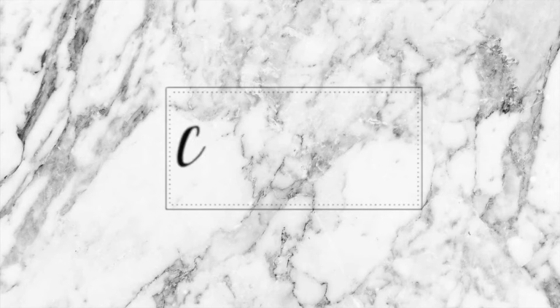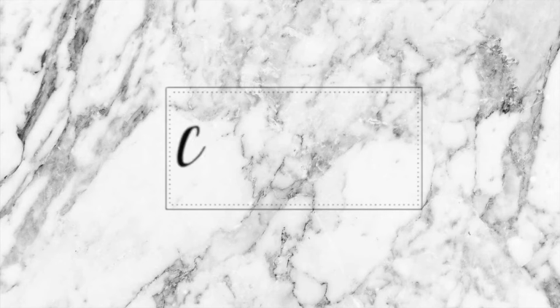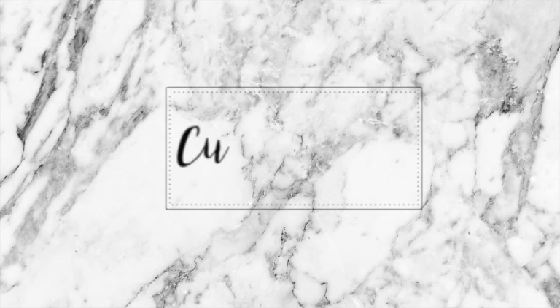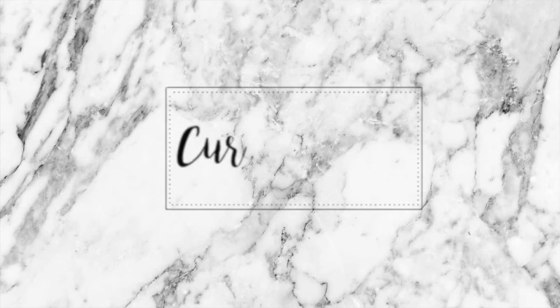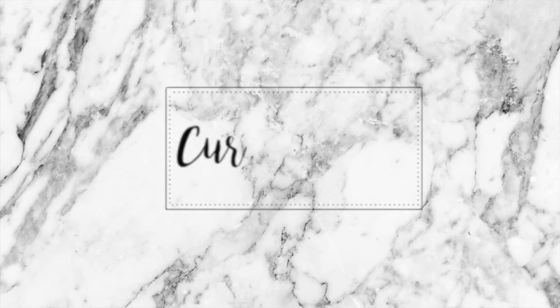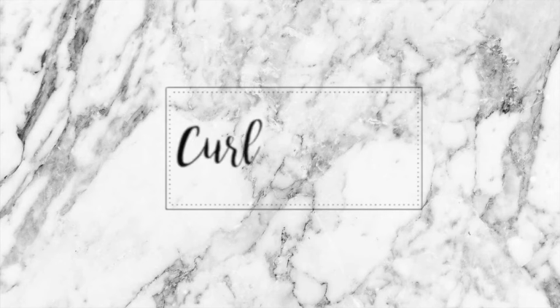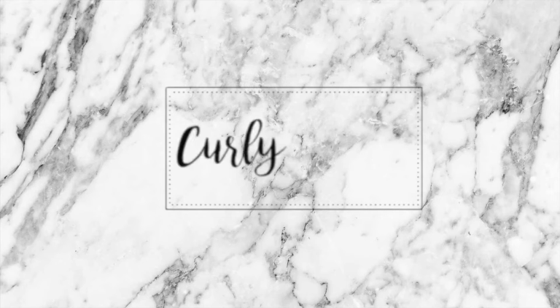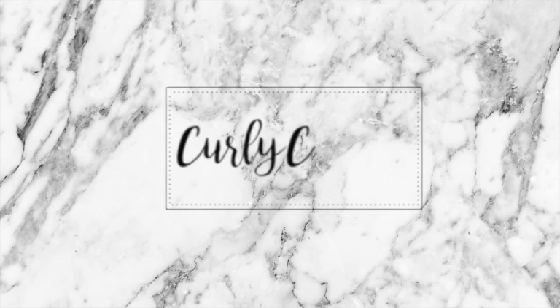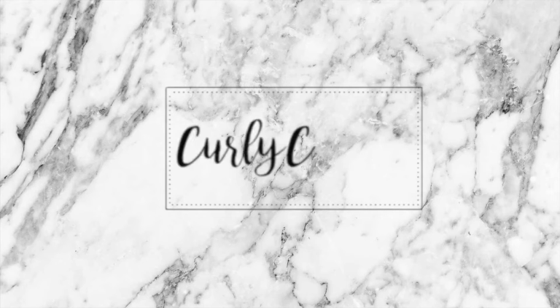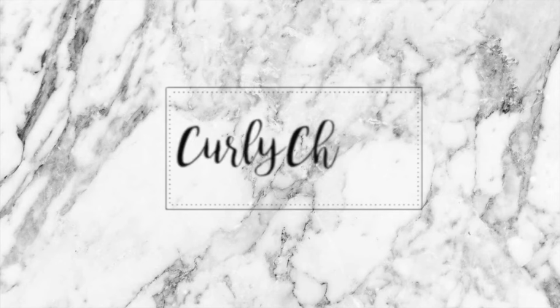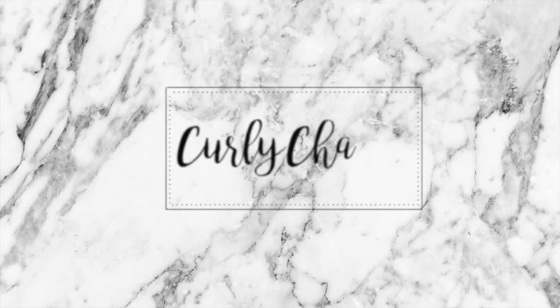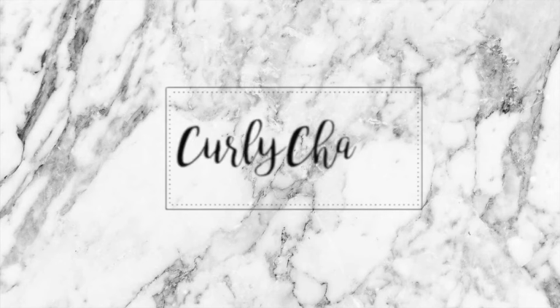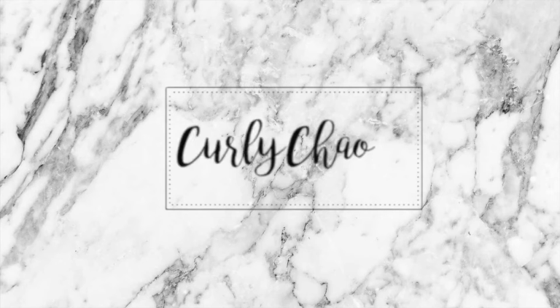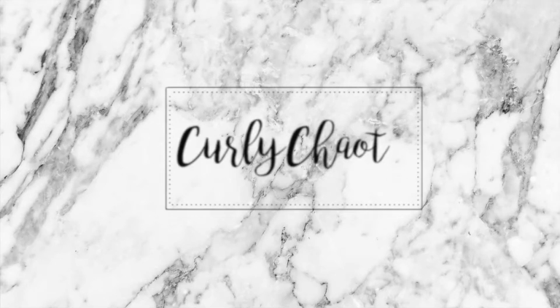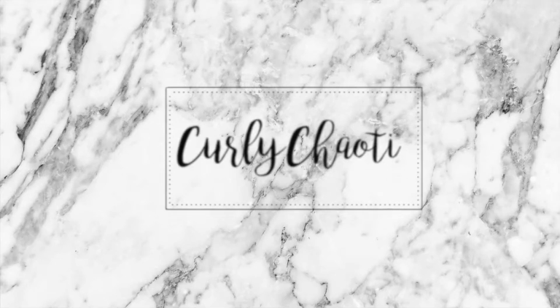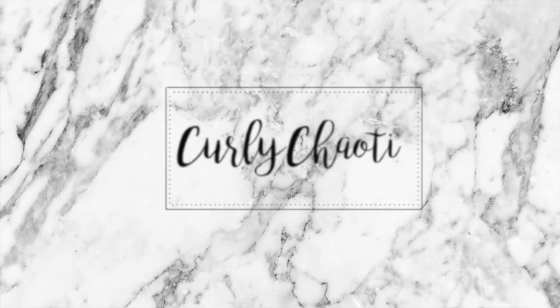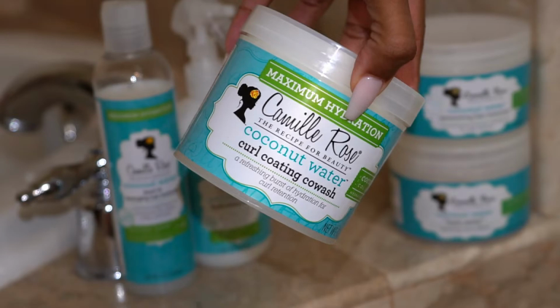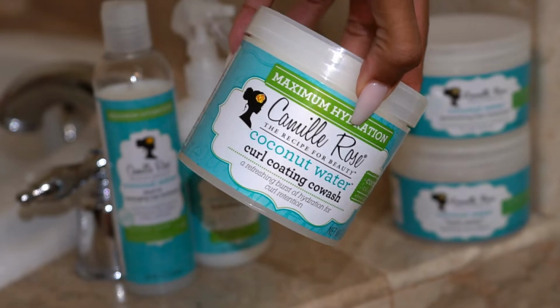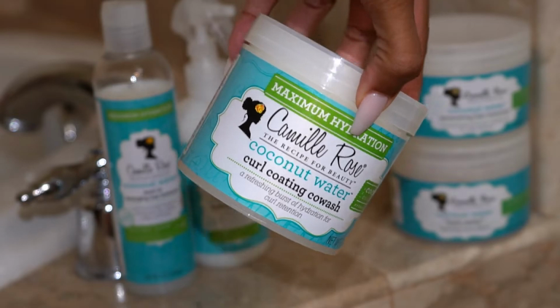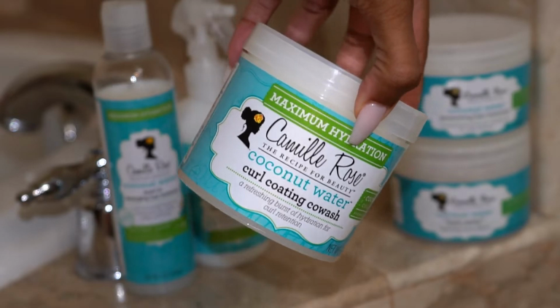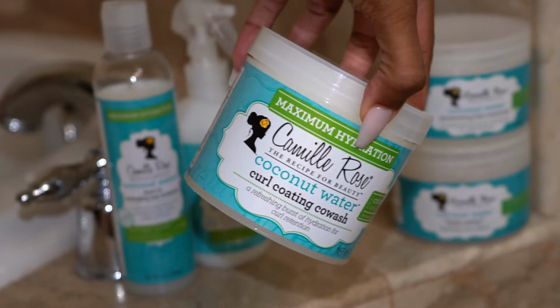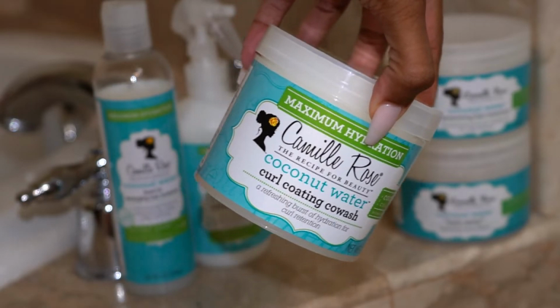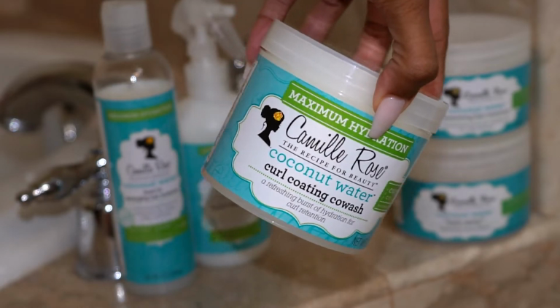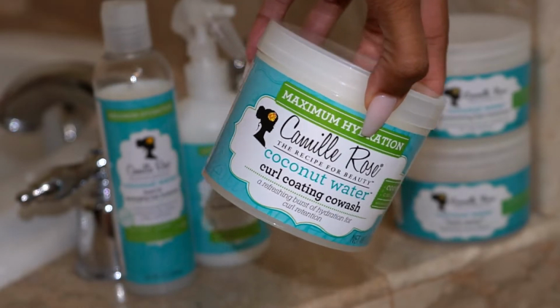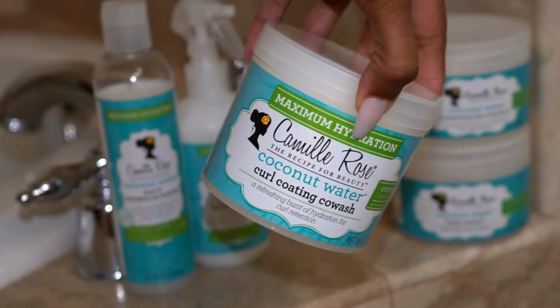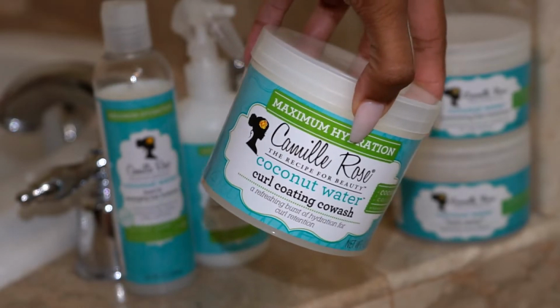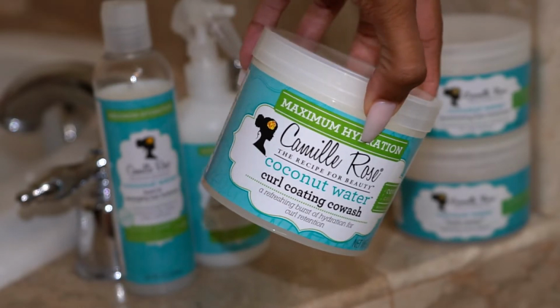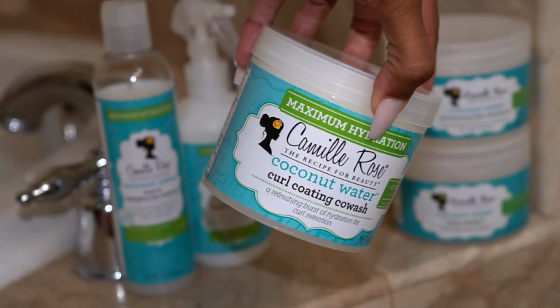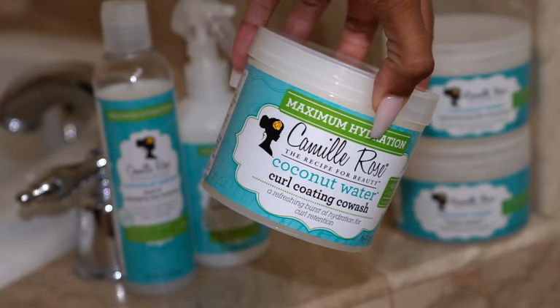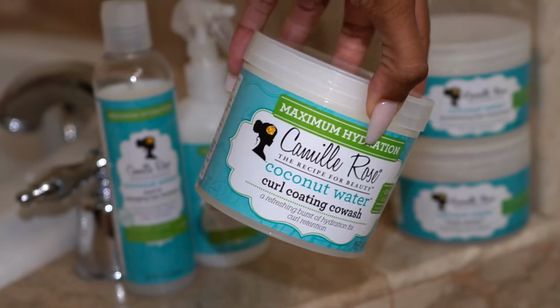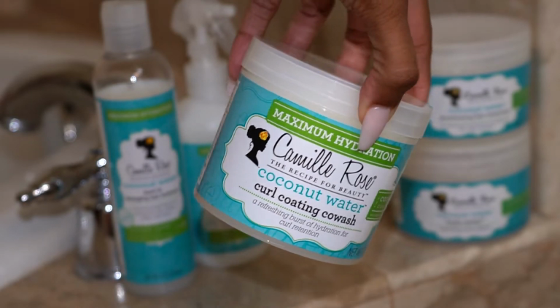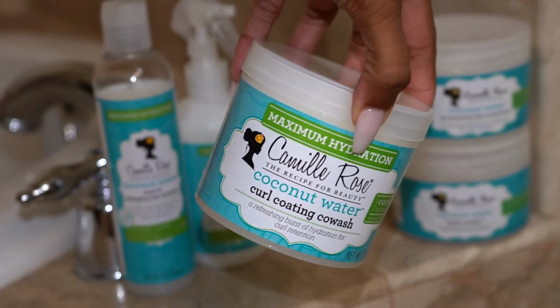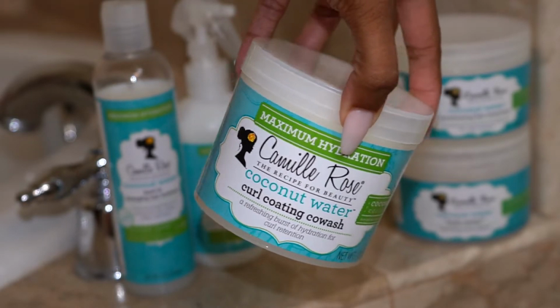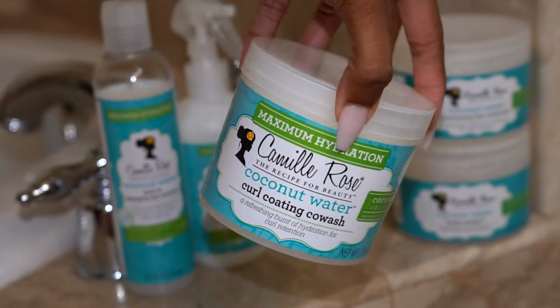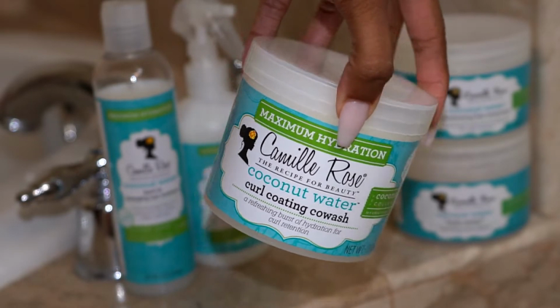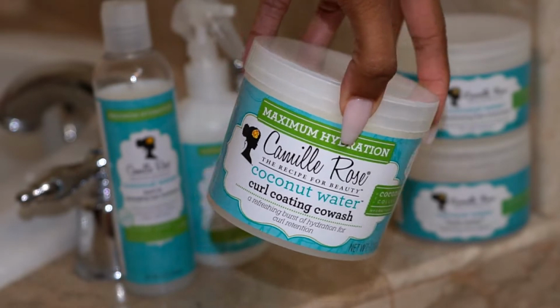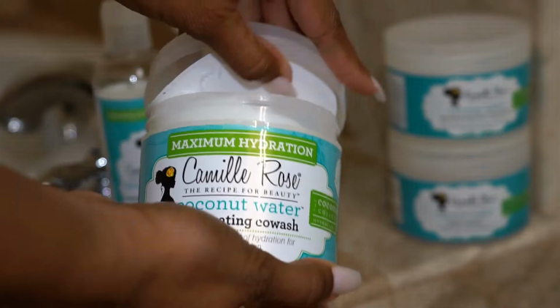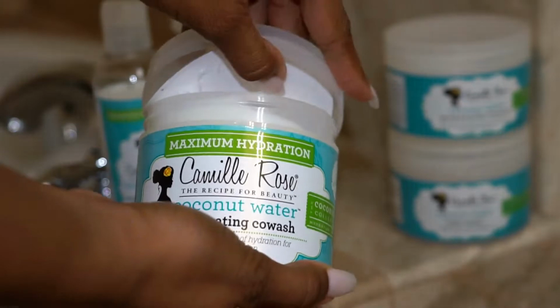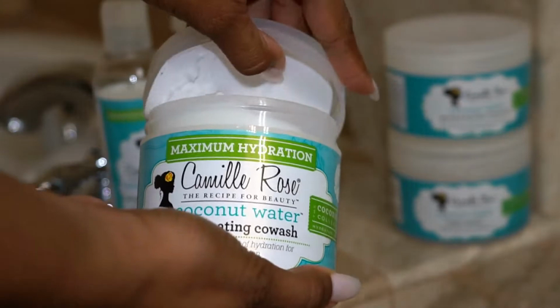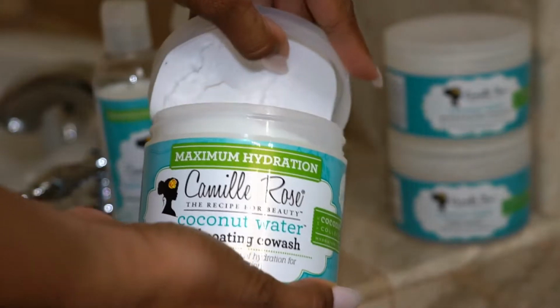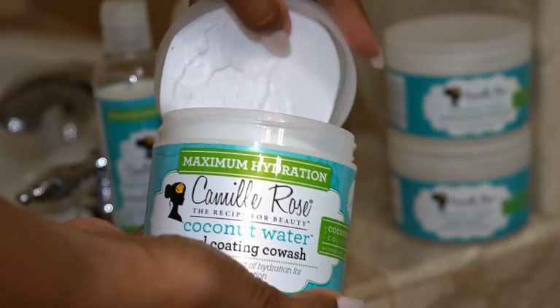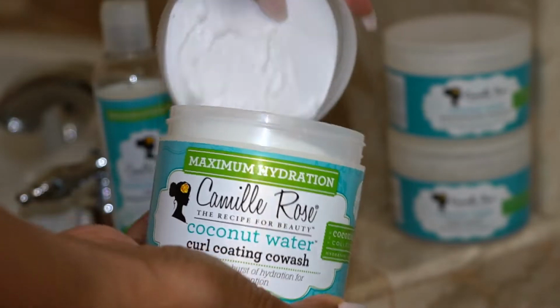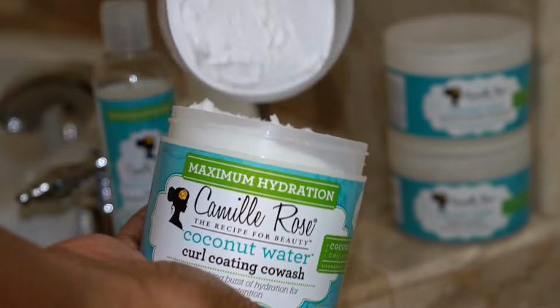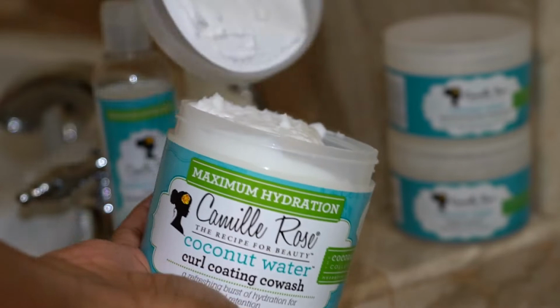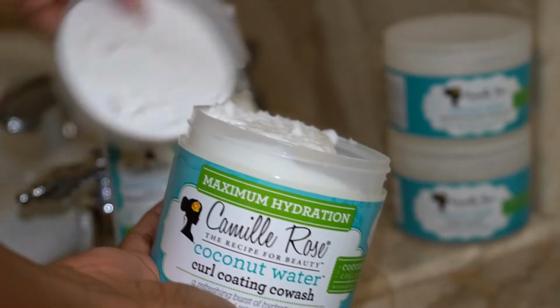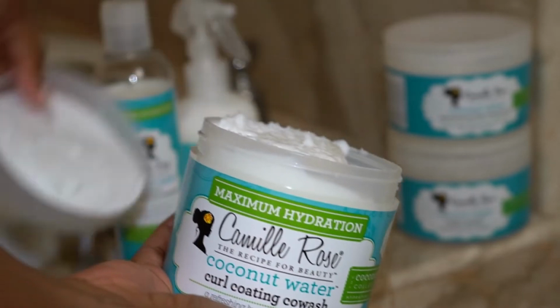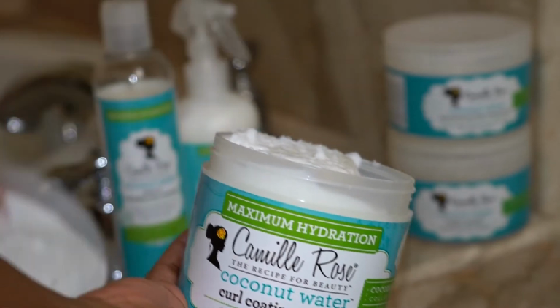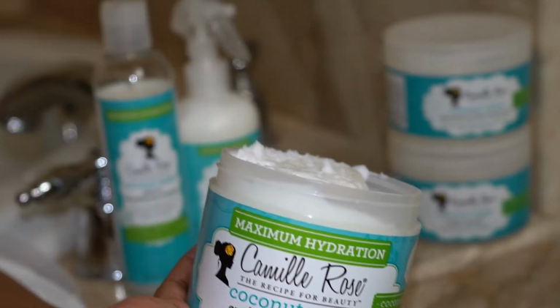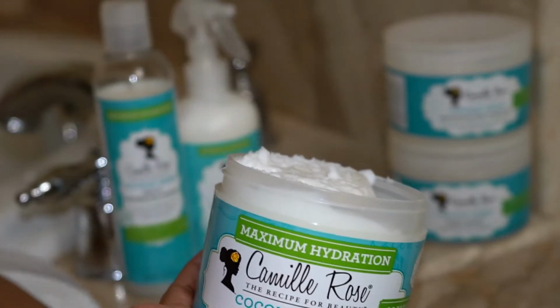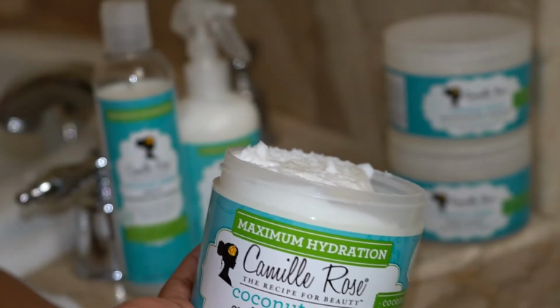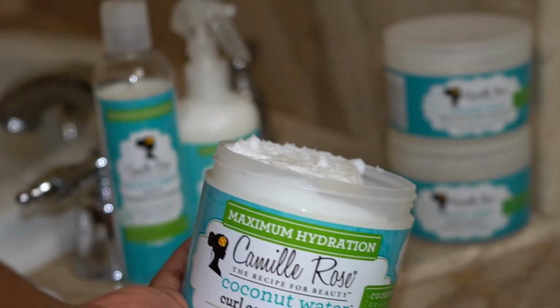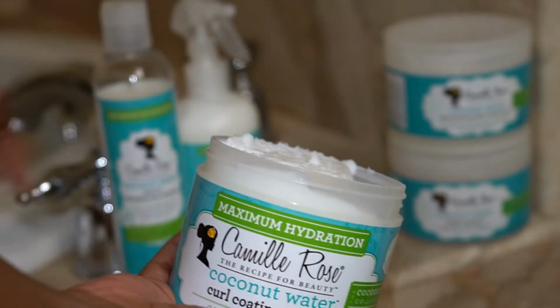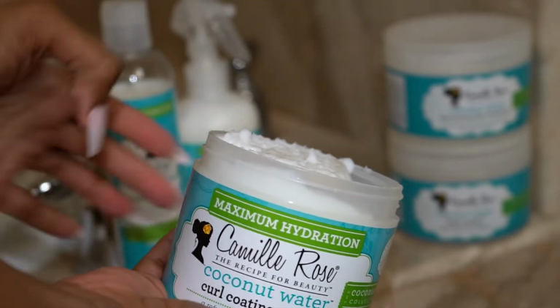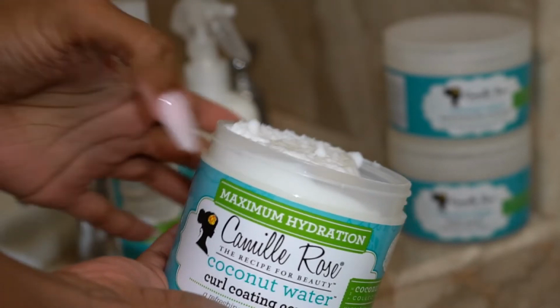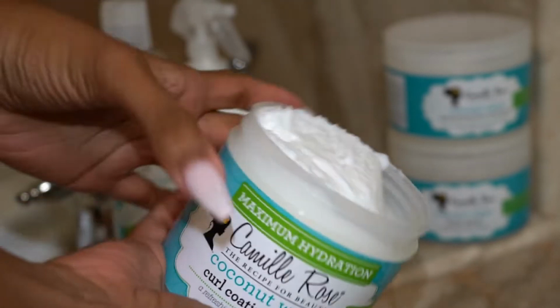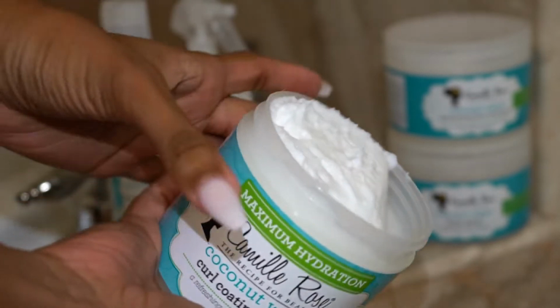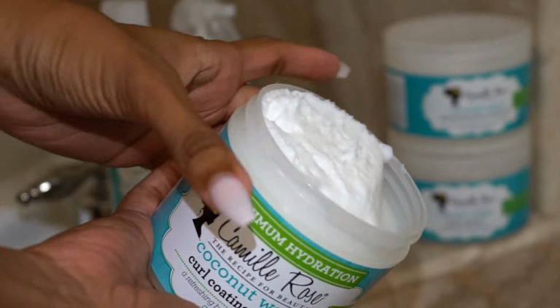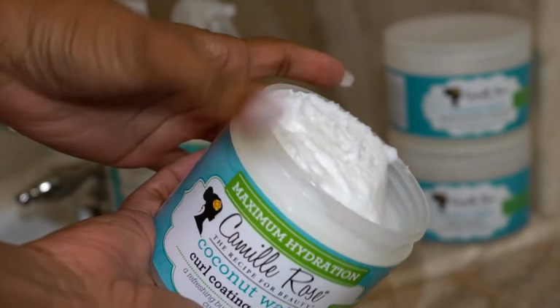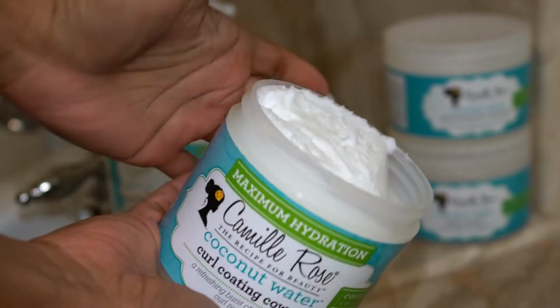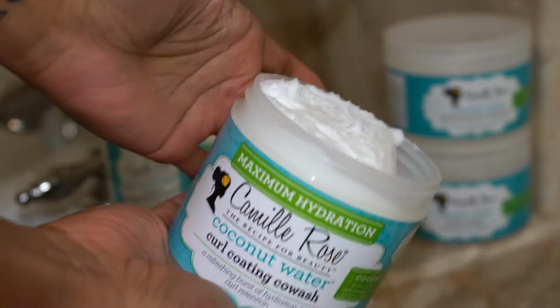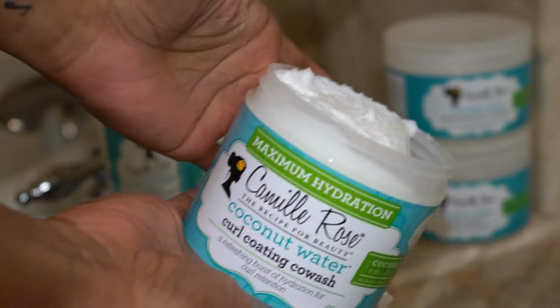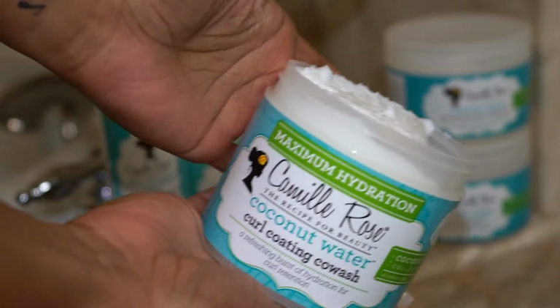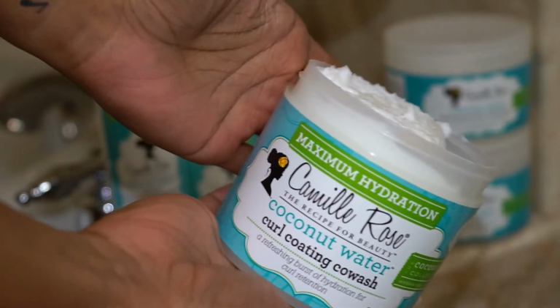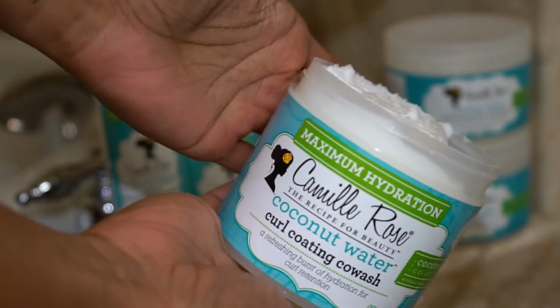Hey guys, Curly Chaotic, welcome back to my channel. This is going to be a demo first impression video on the Camille Rose Coconut Water Collection.